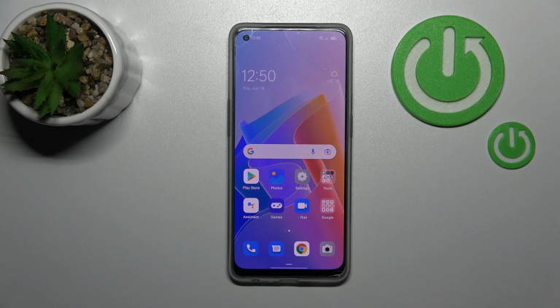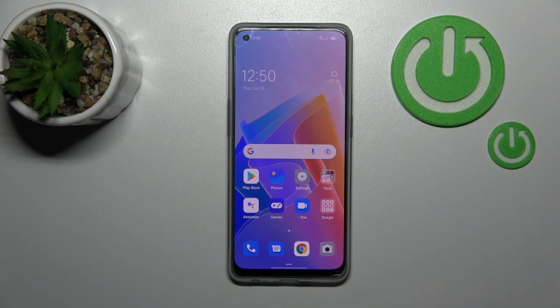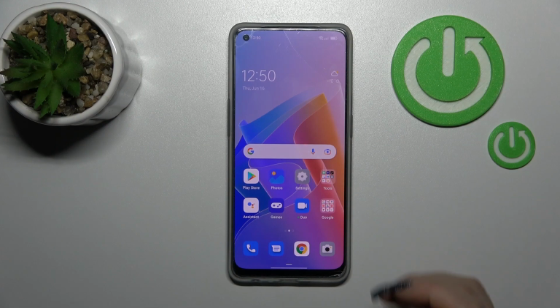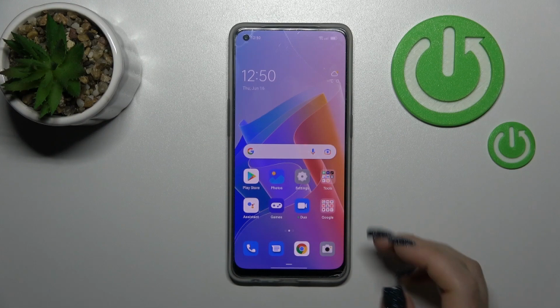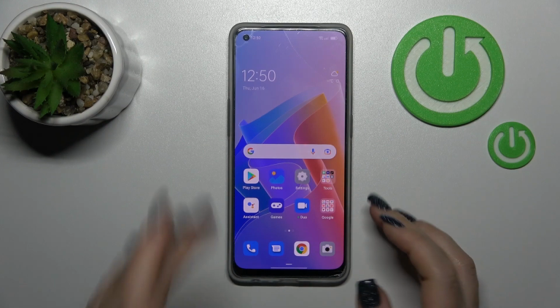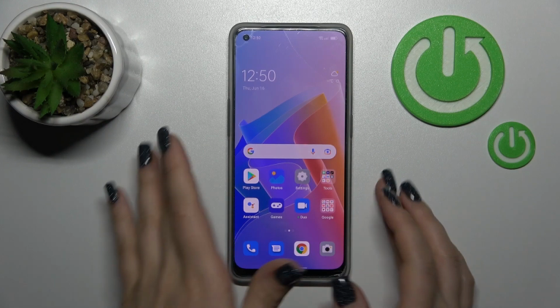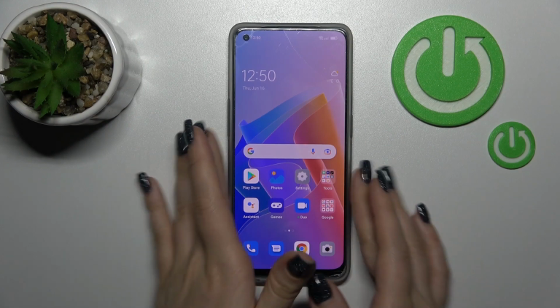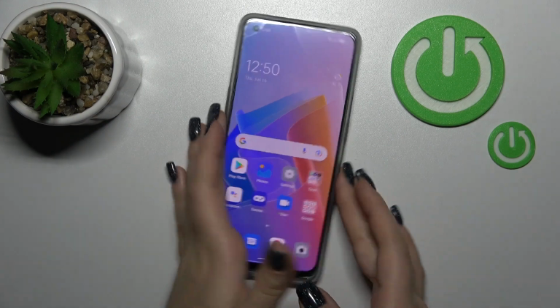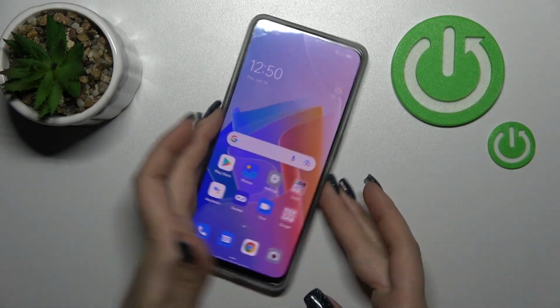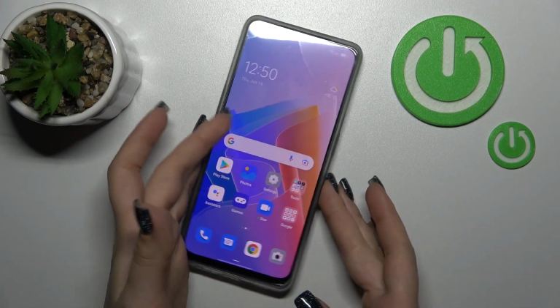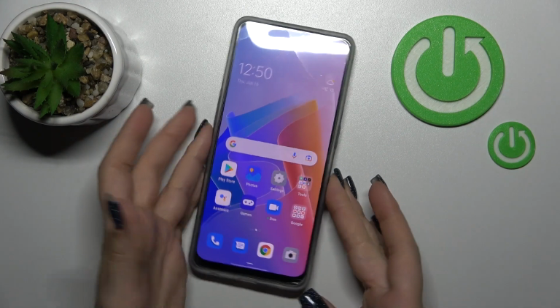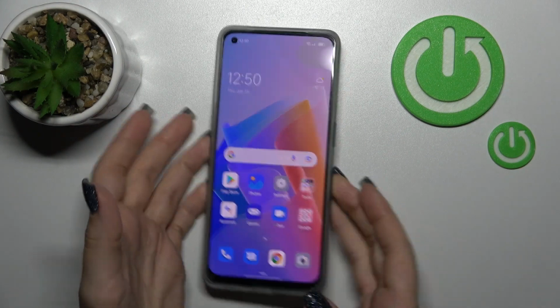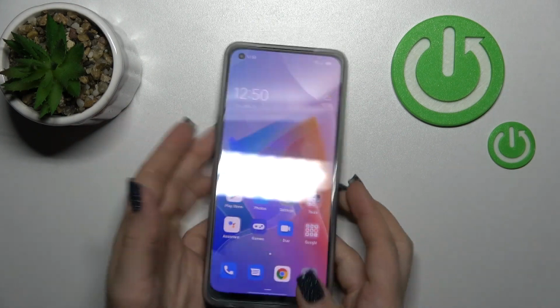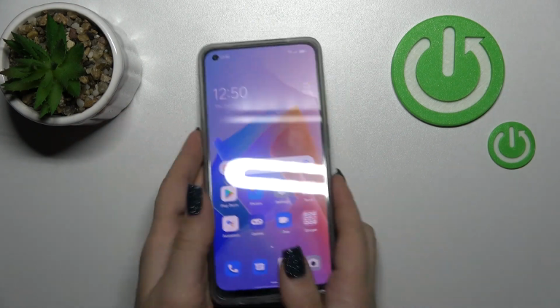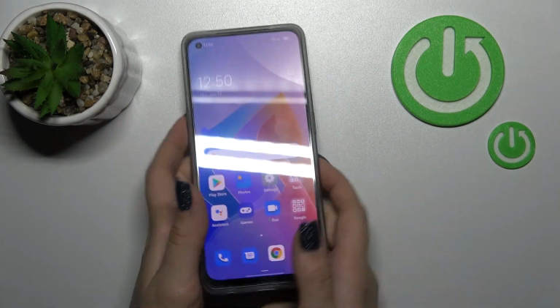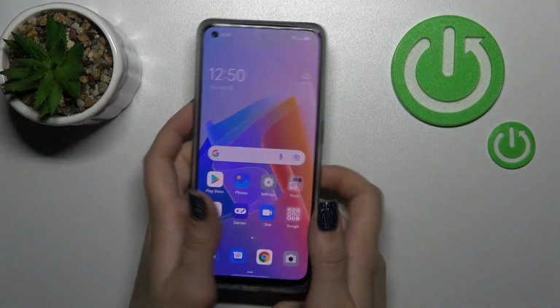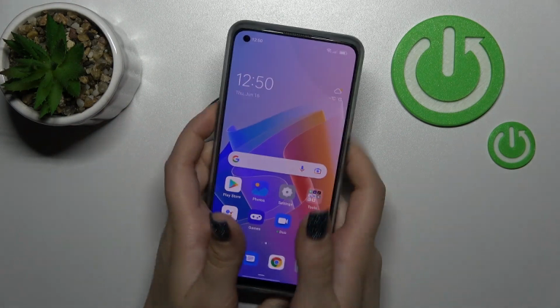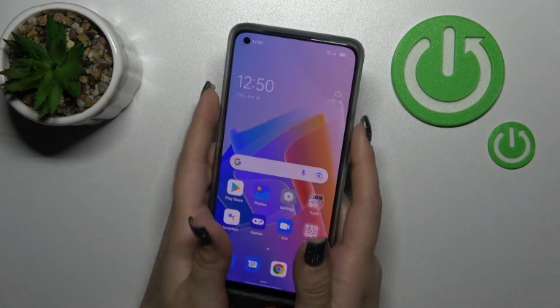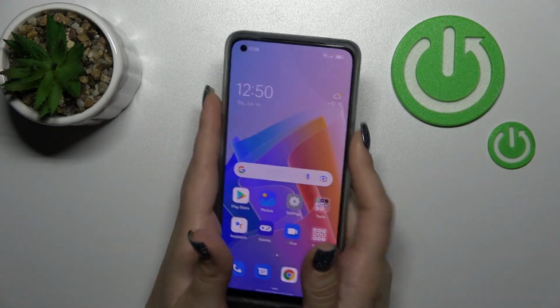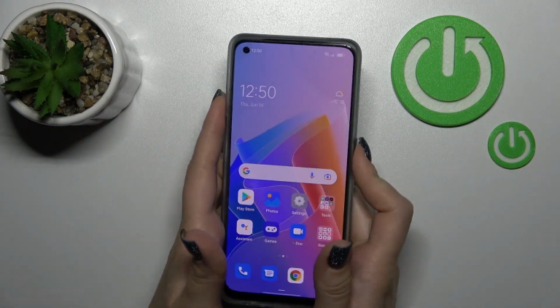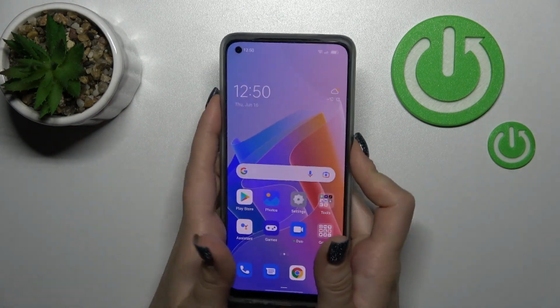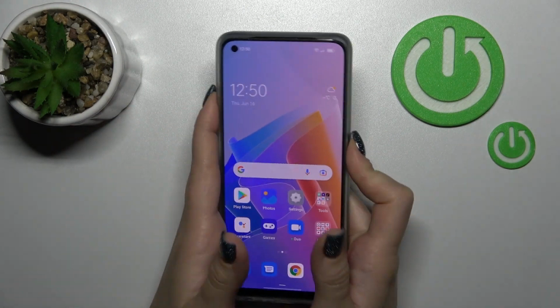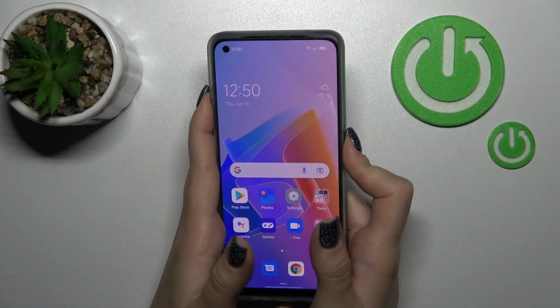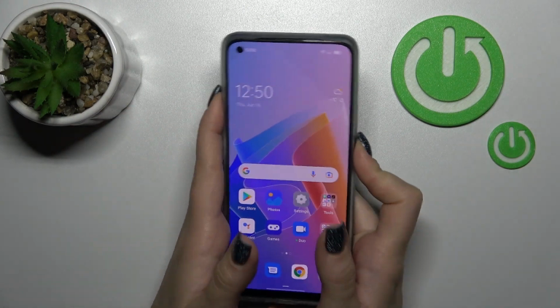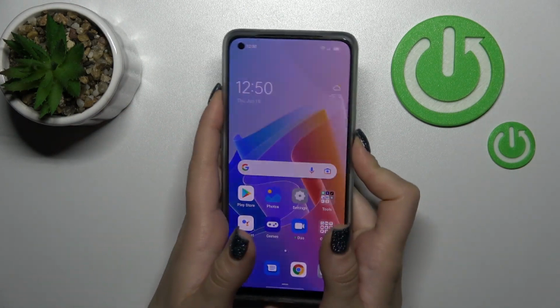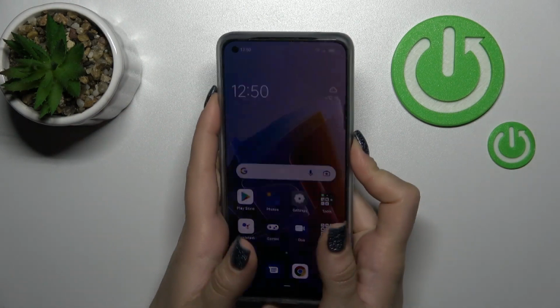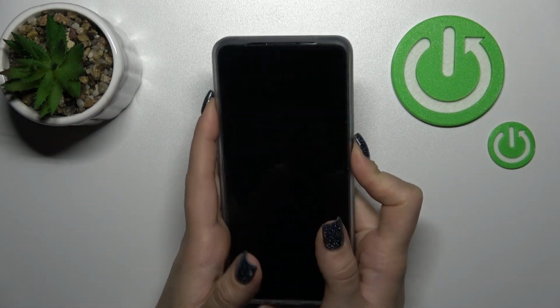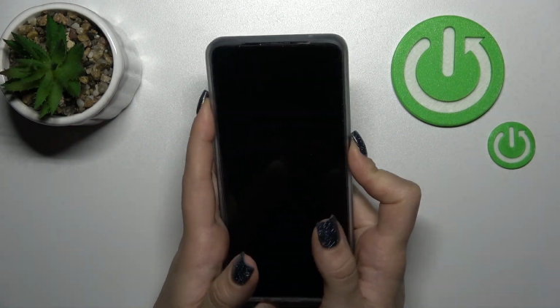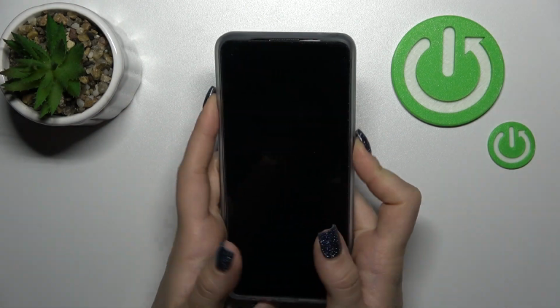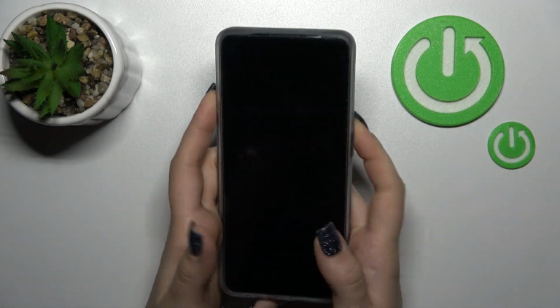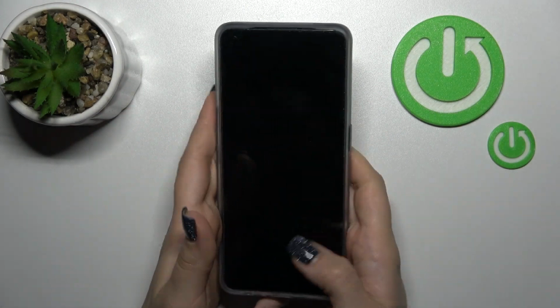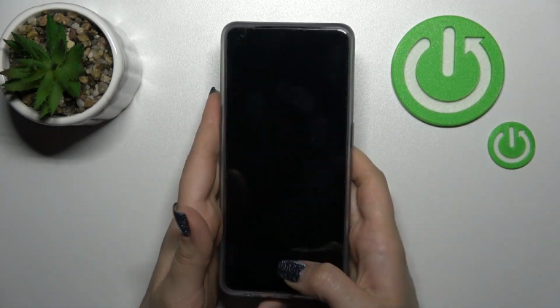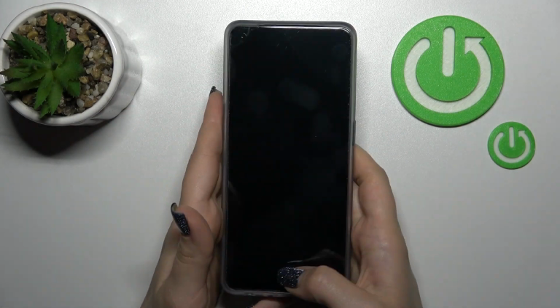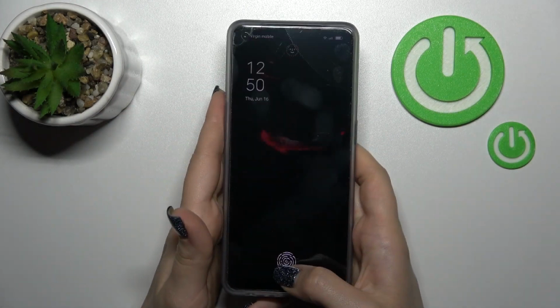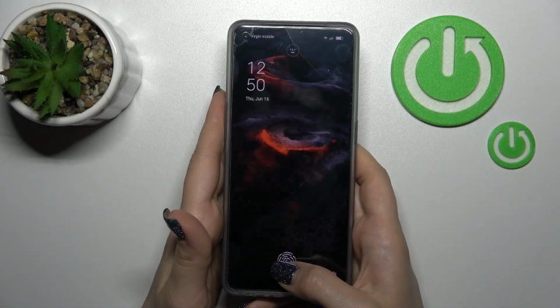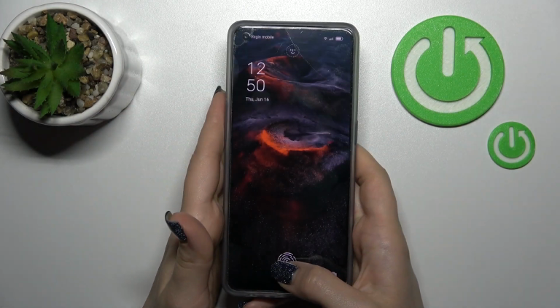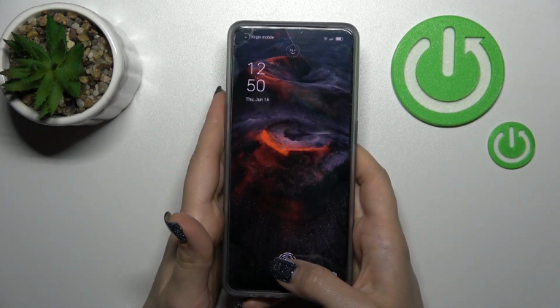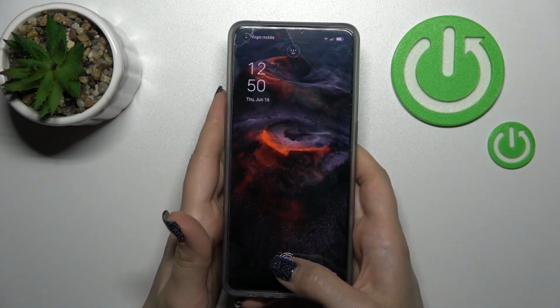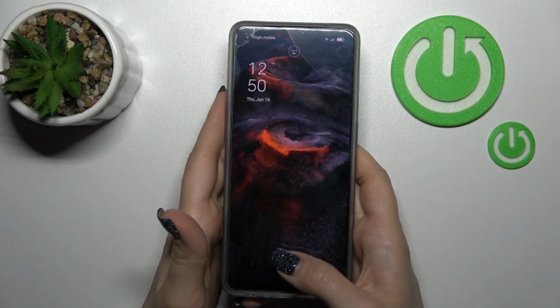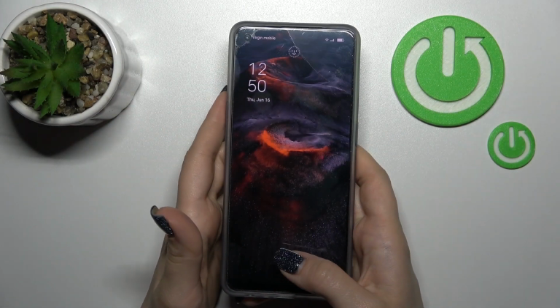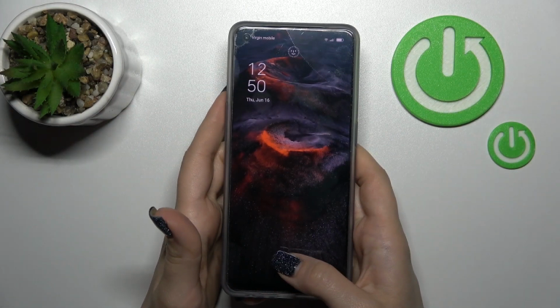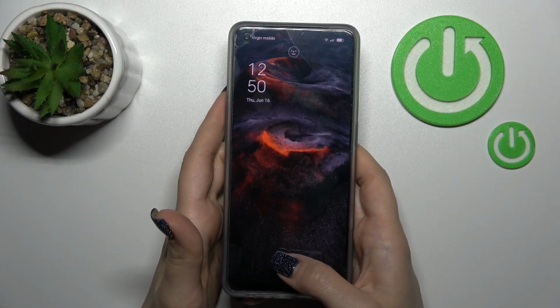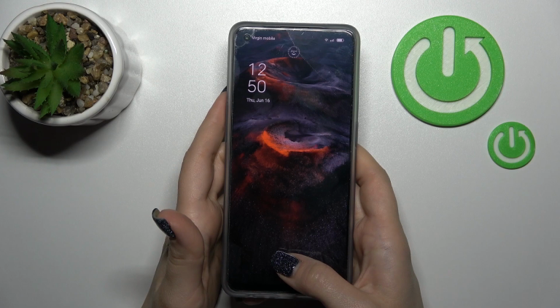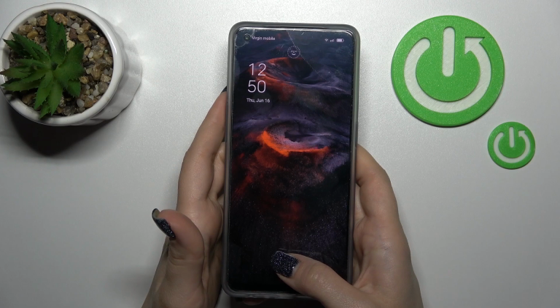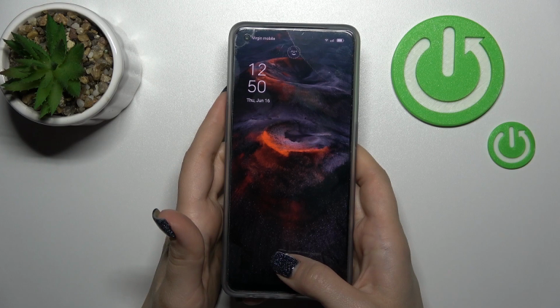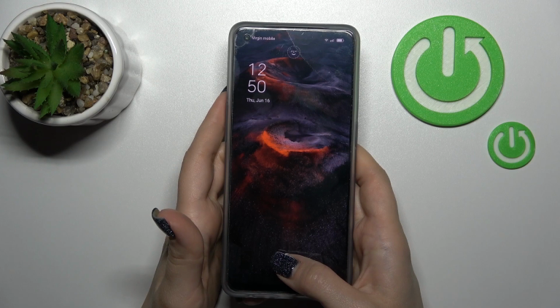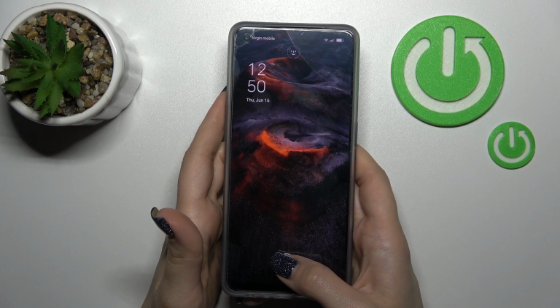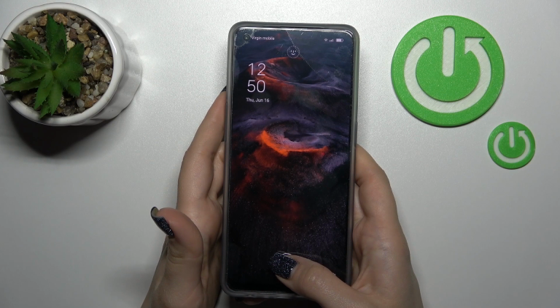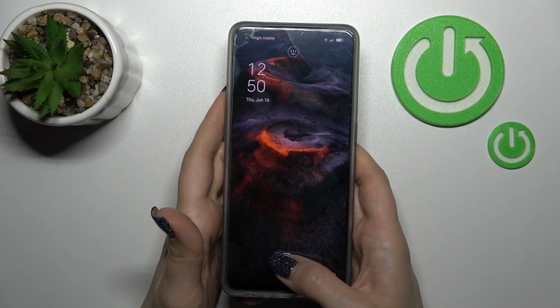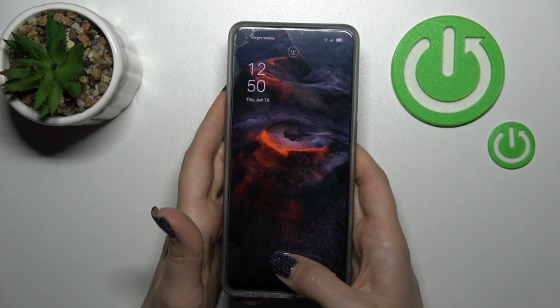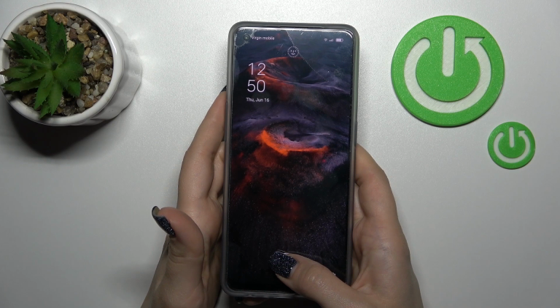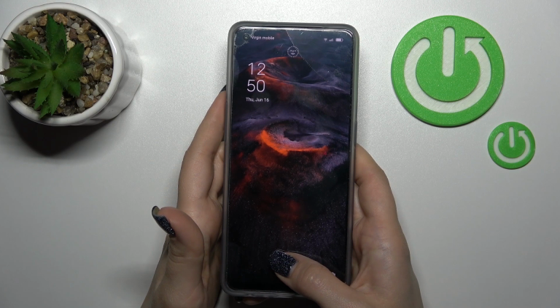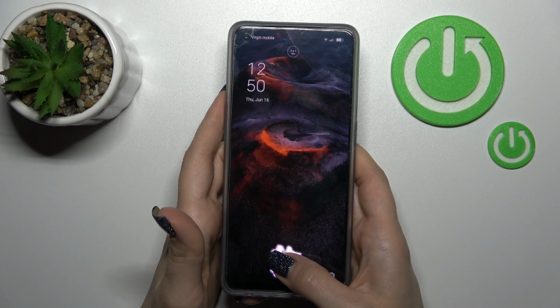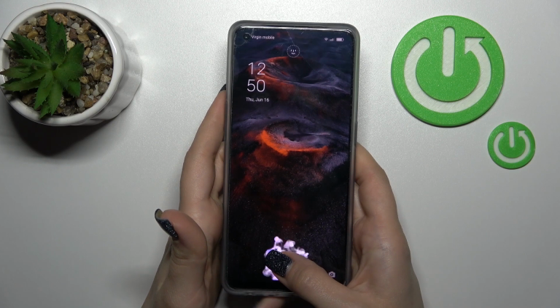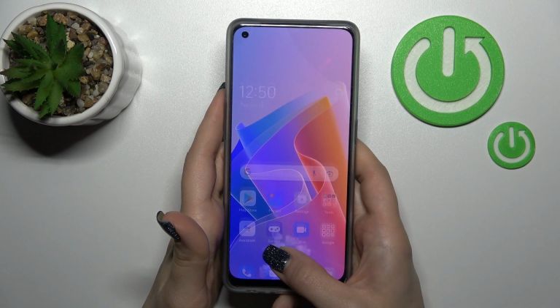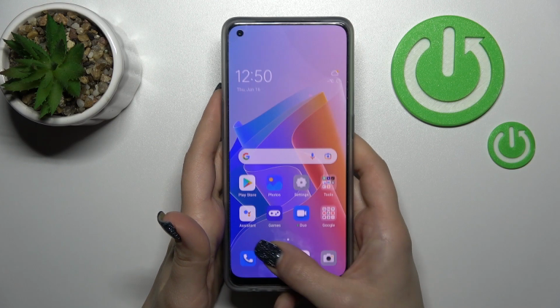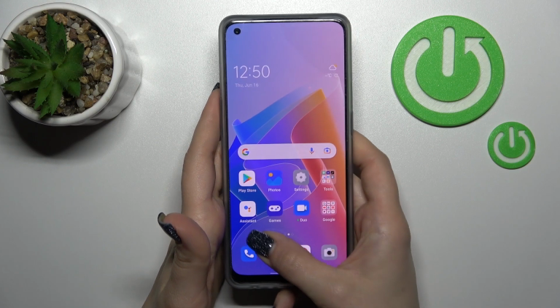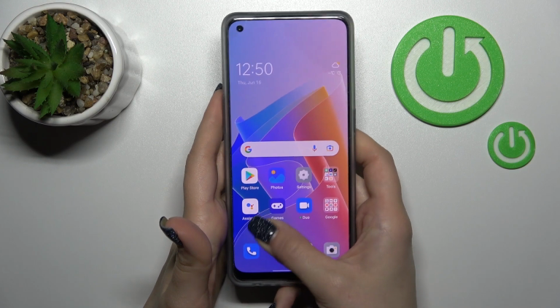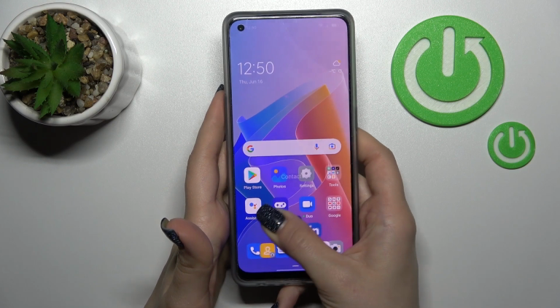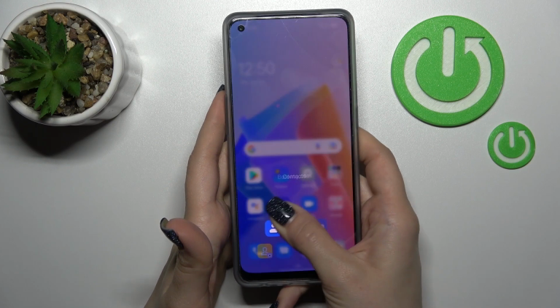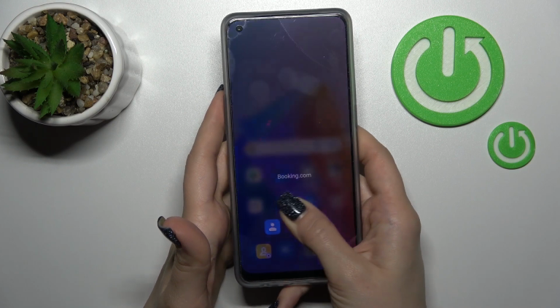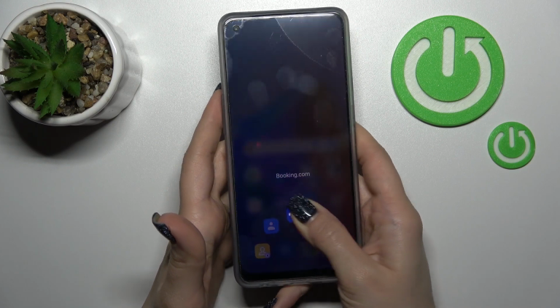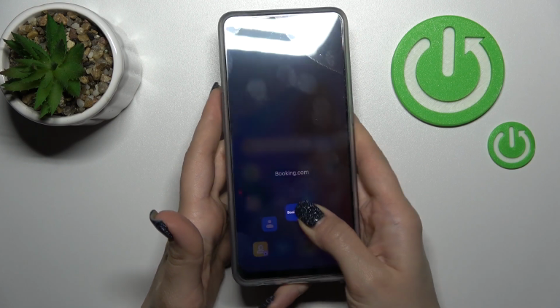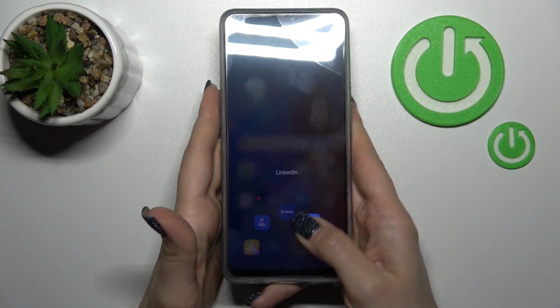Welcome to this tutorial for the Oppo Reno 8 Lite. I'll show you how to disable Quick Launch on this device.